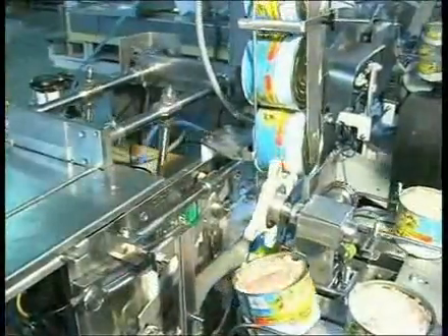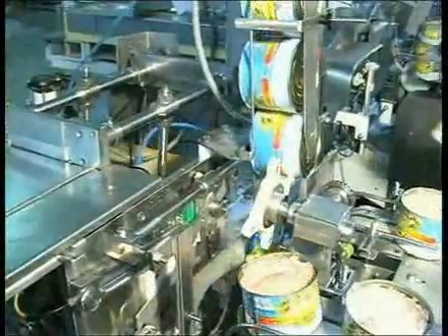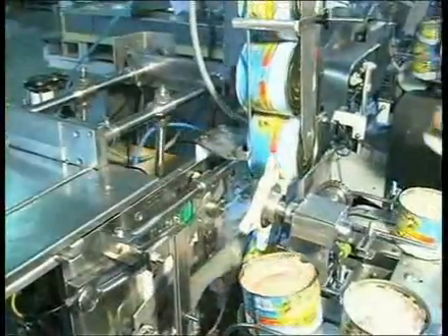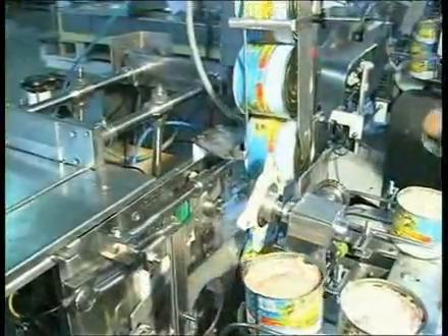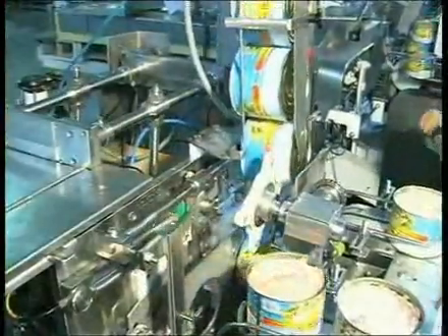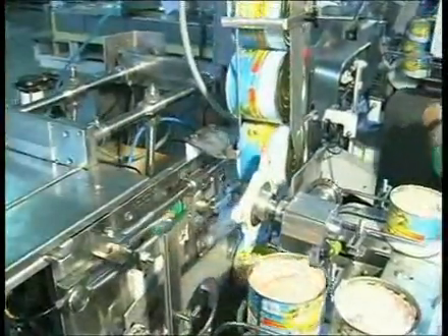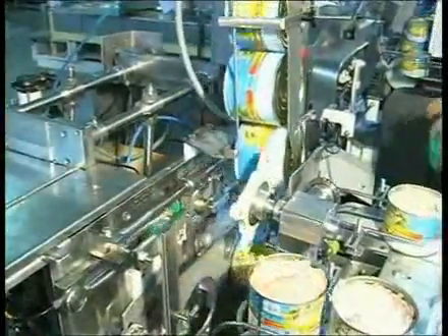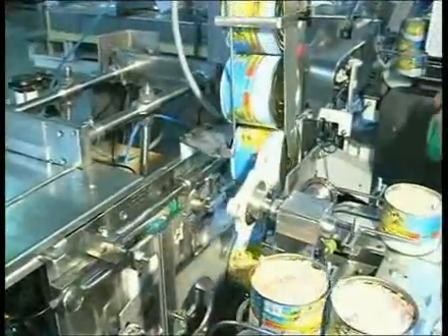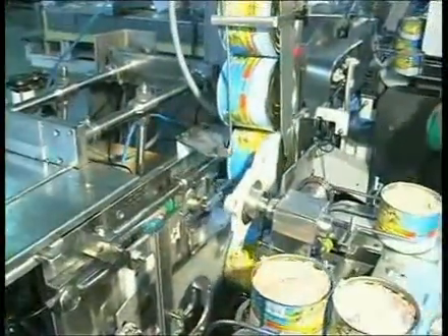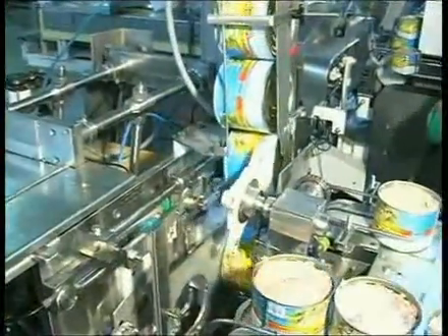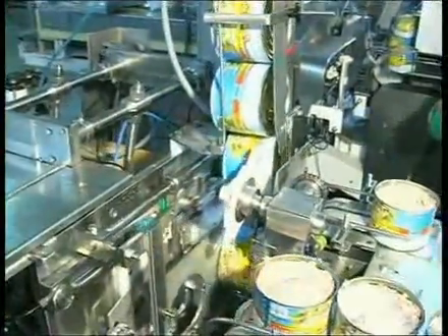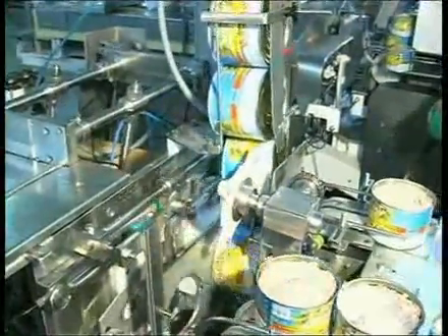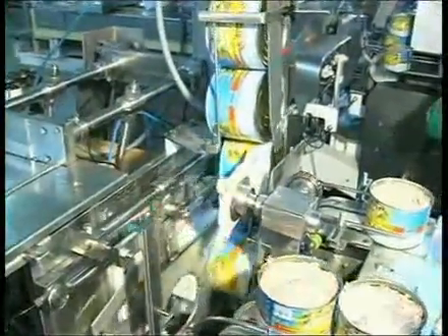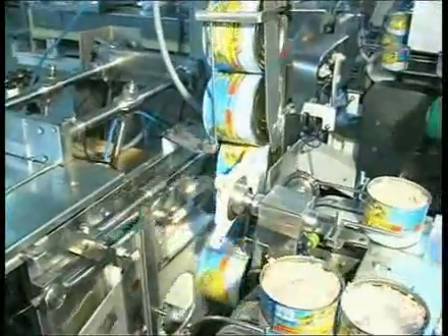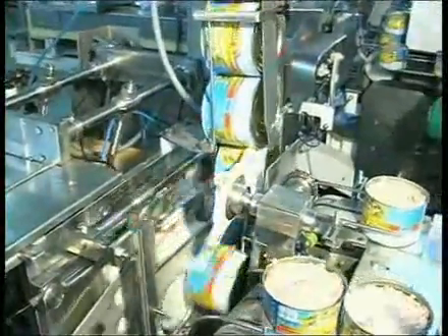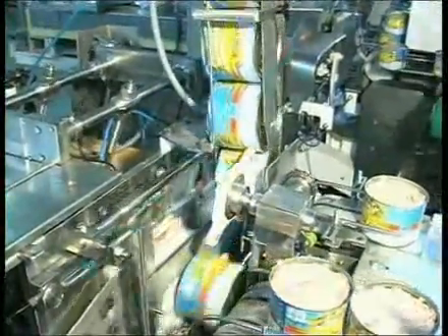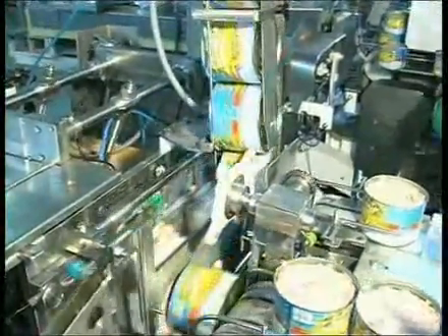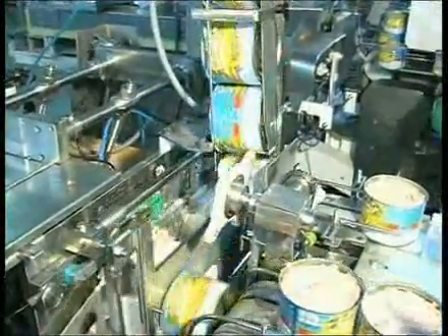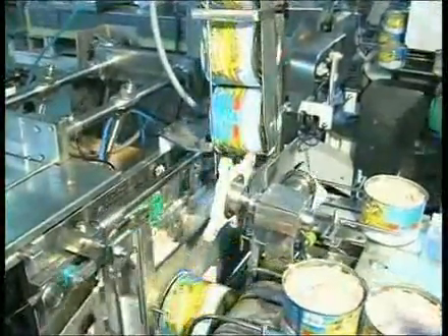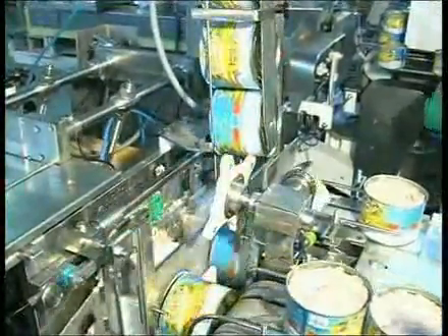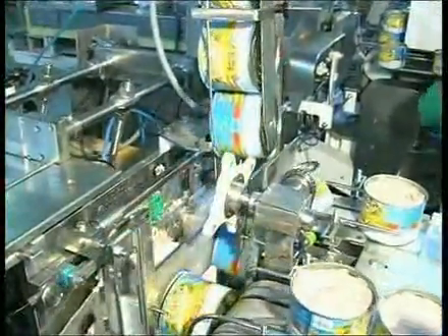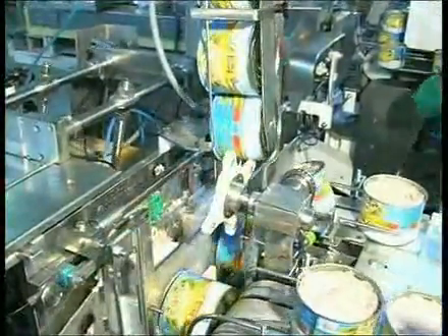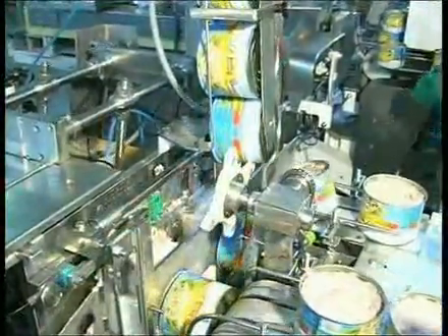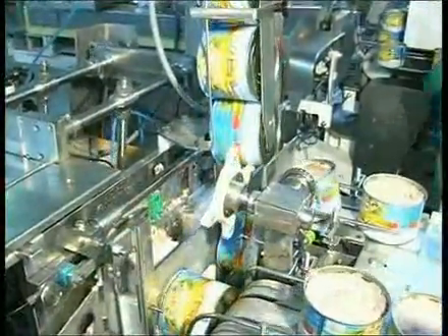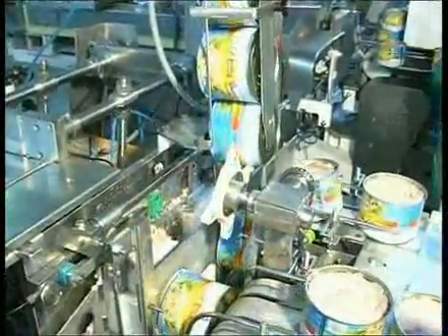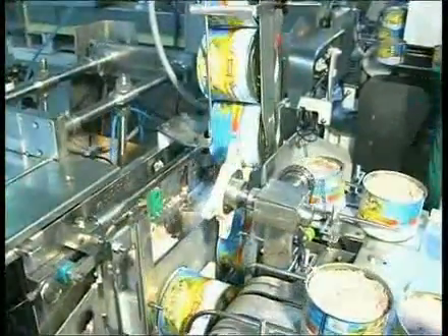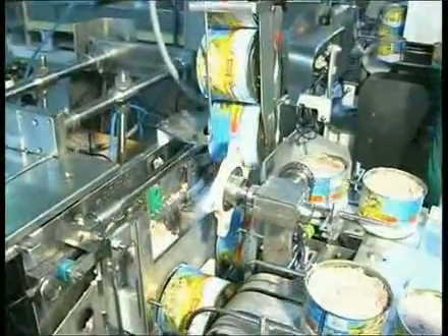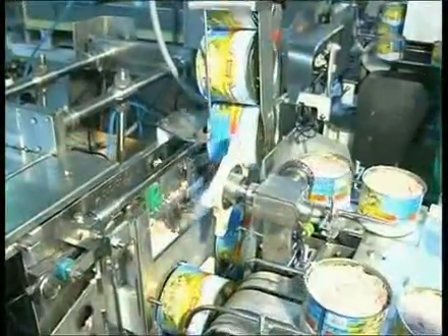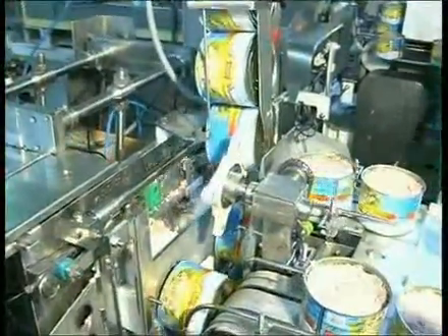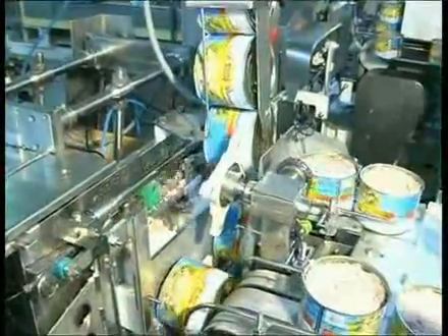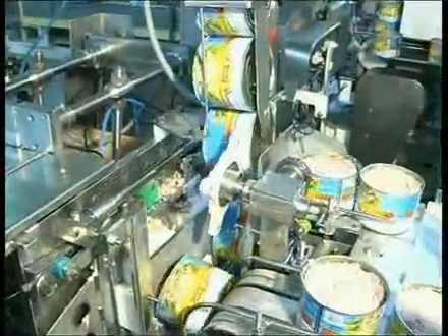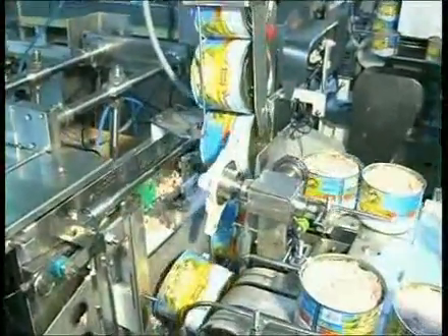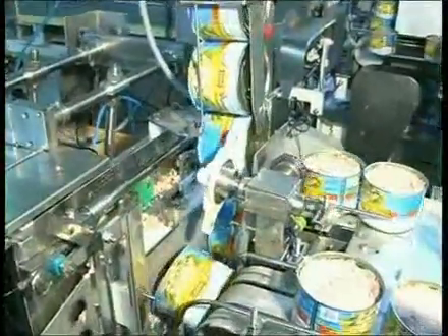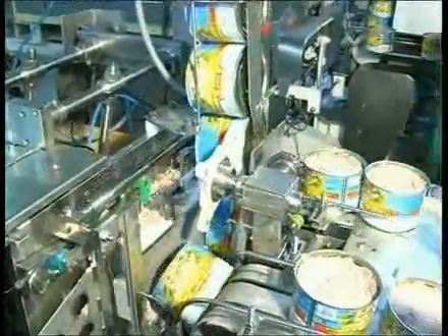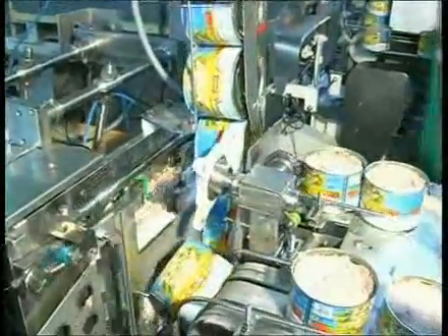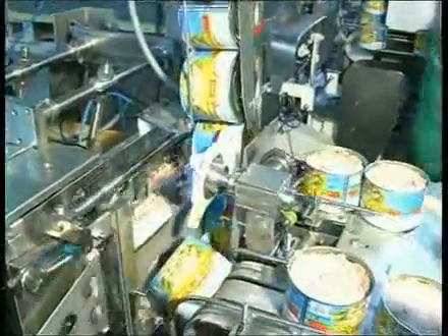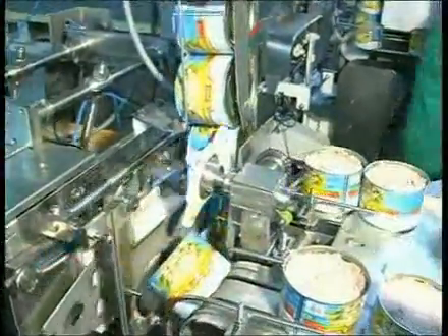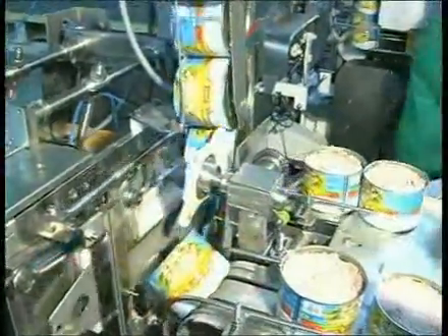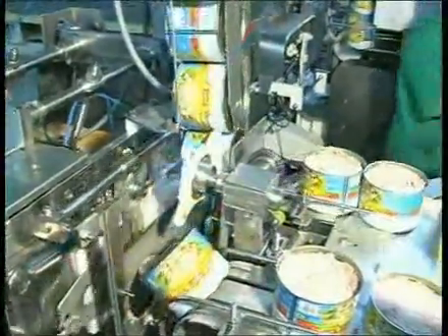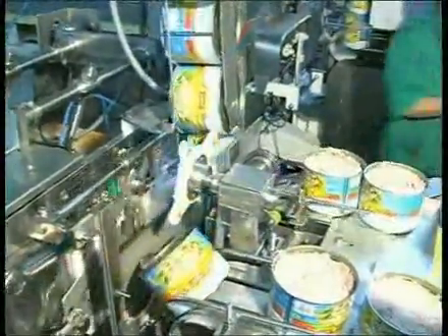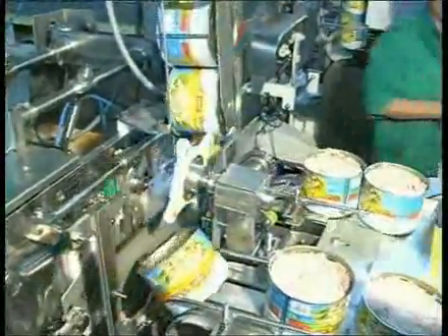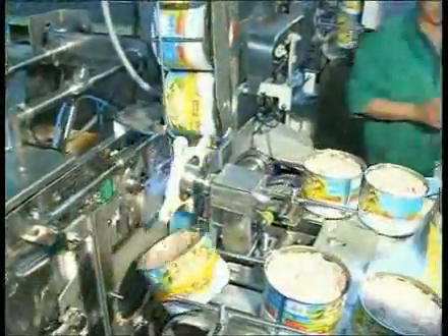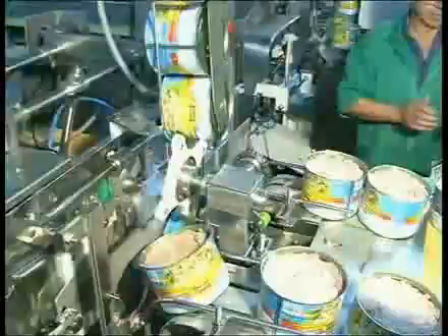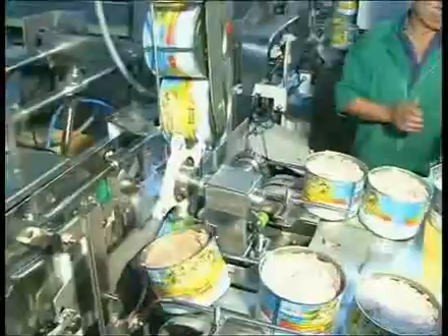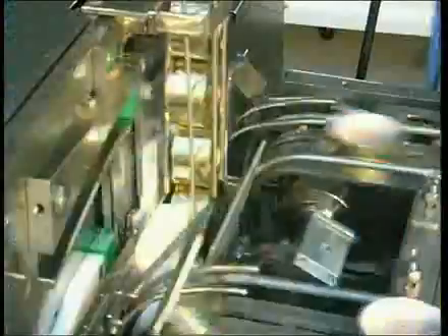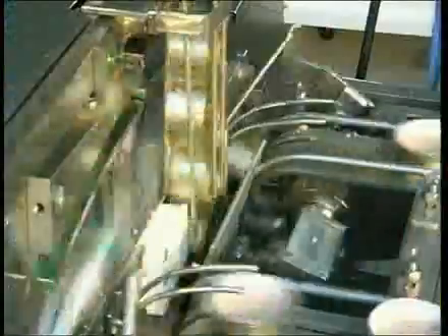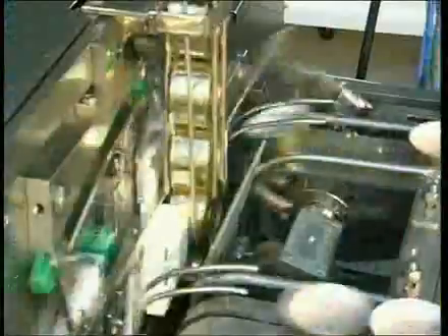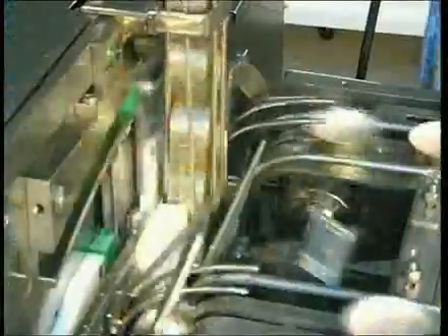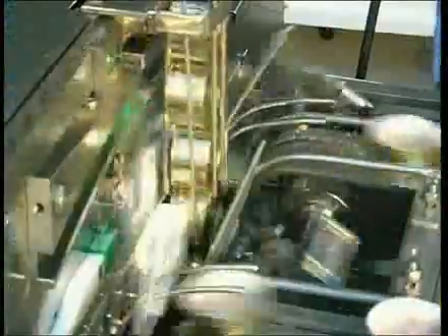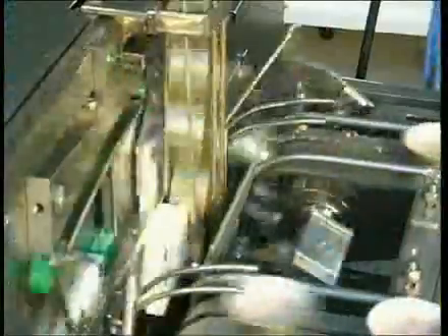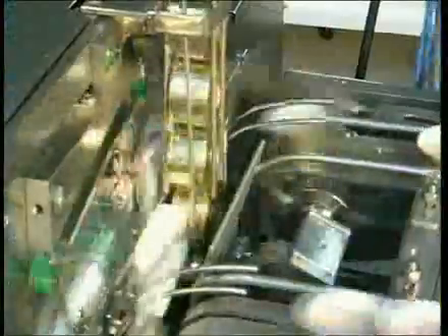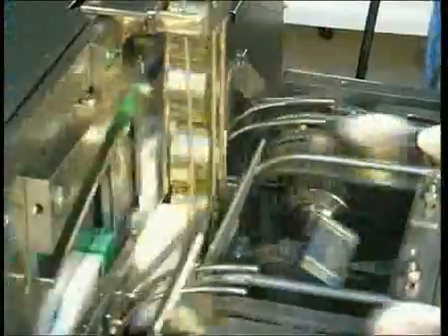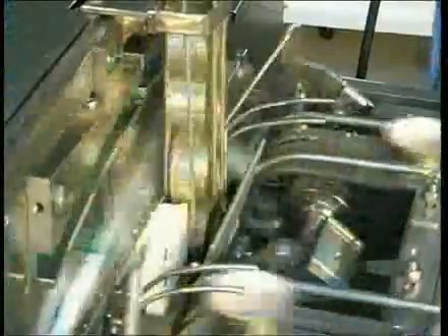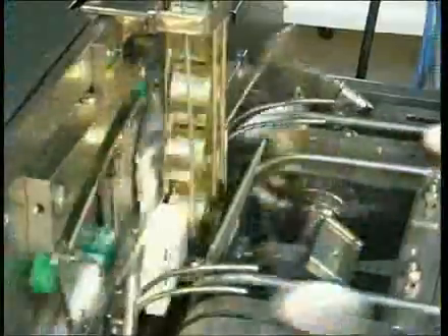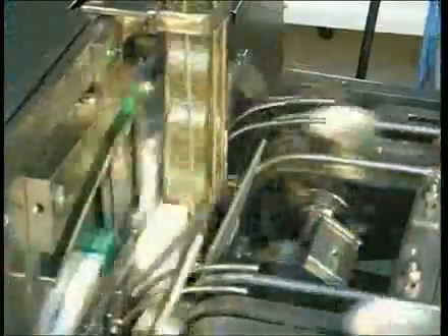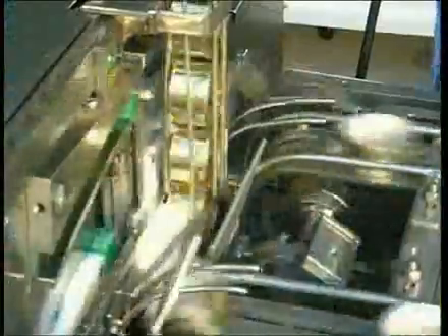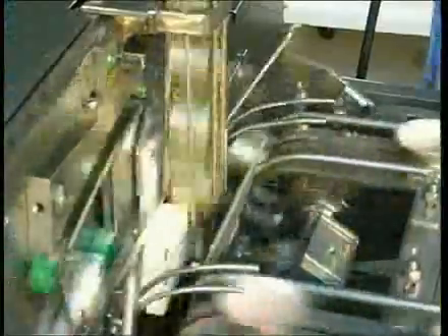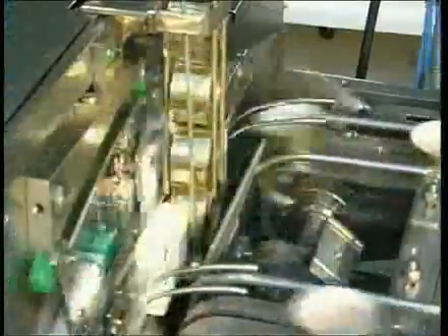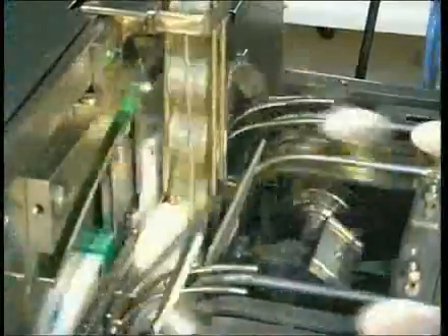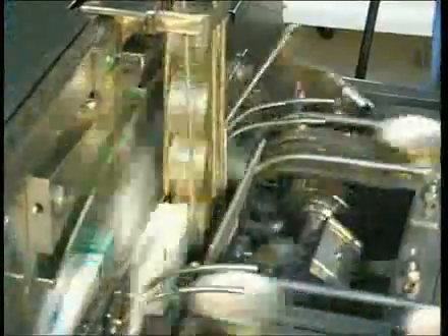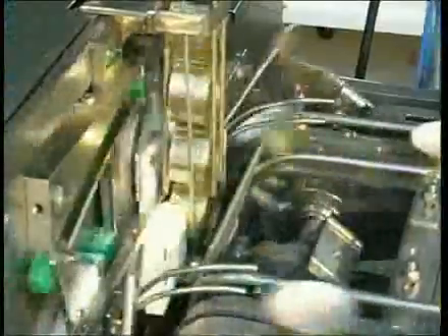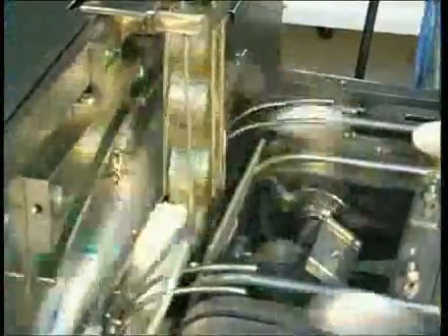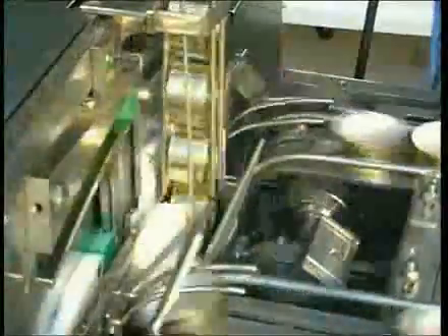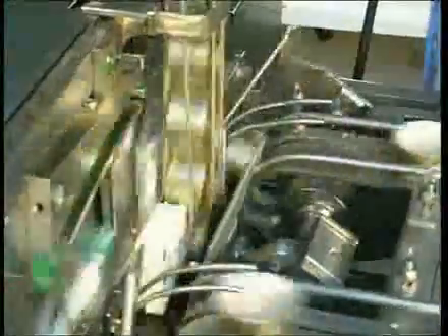The different Airfraga machine models develop speeds from 50 cans per minute for the bigger cans to 400 cans per minute.